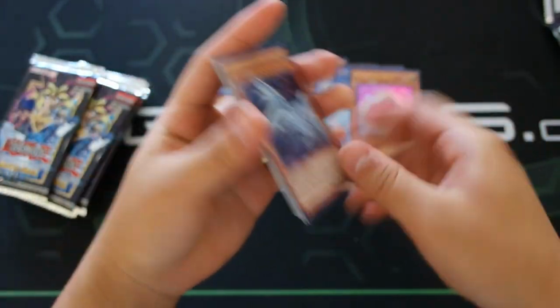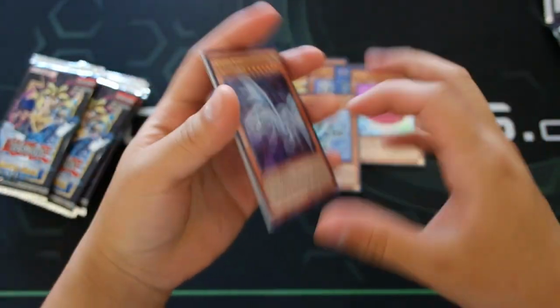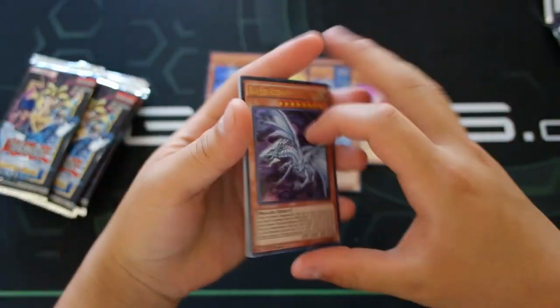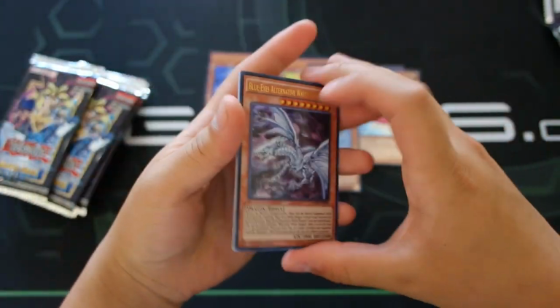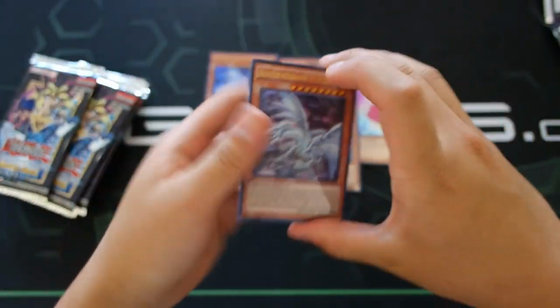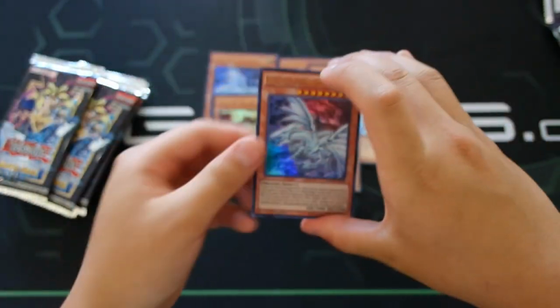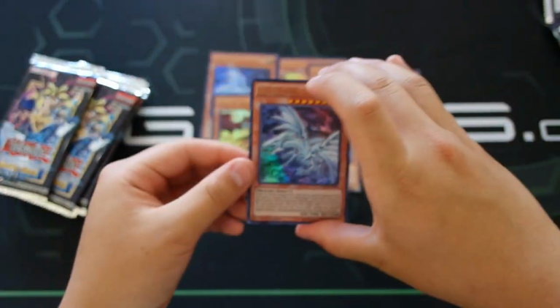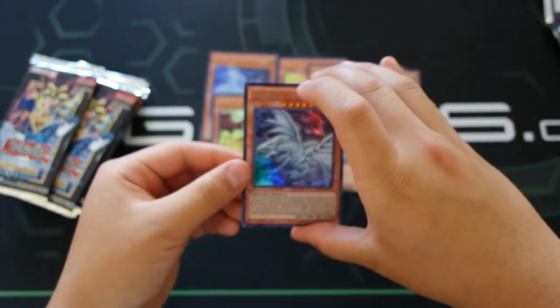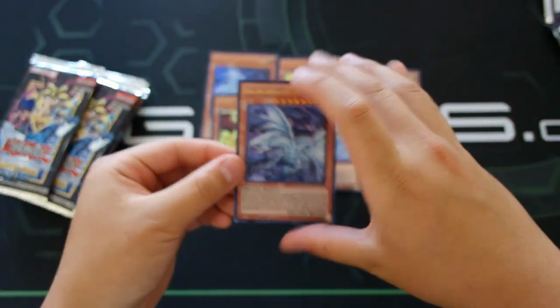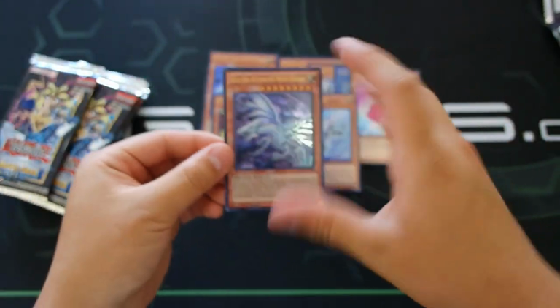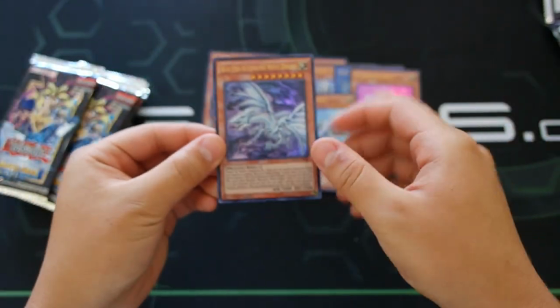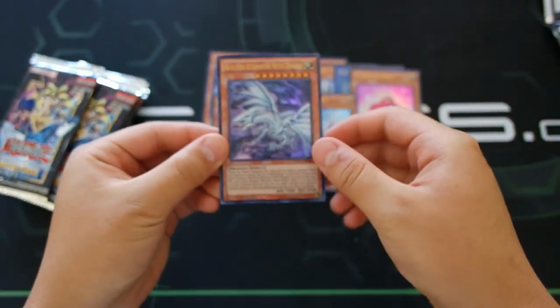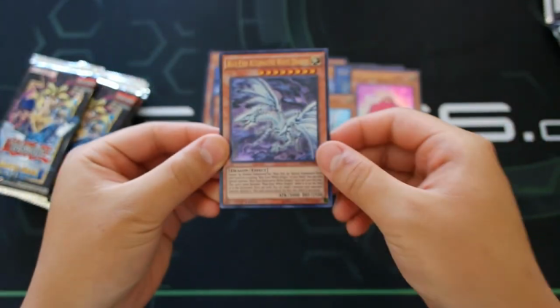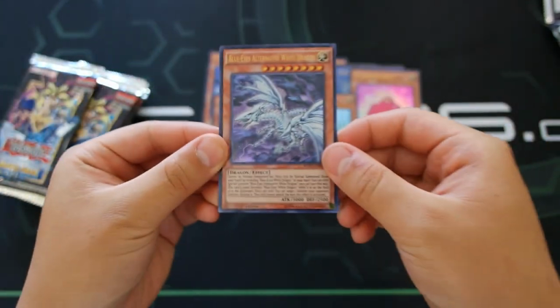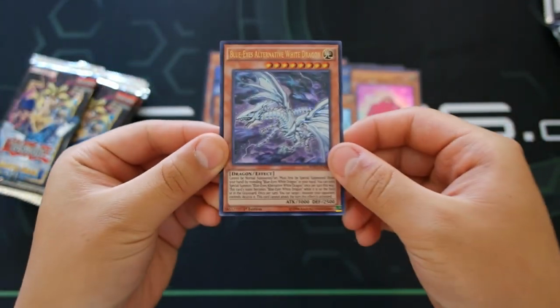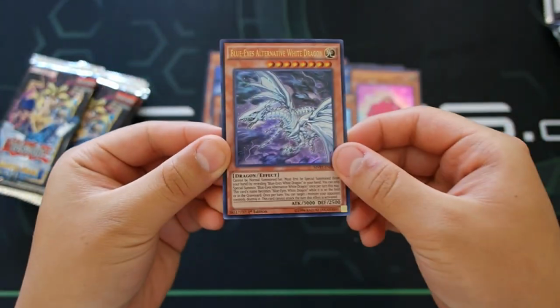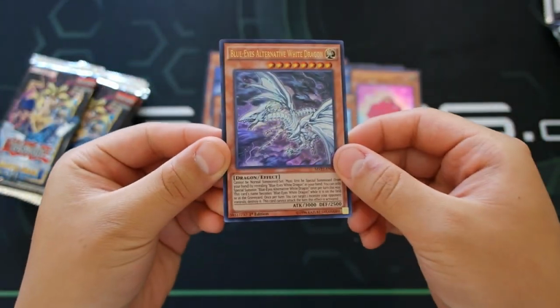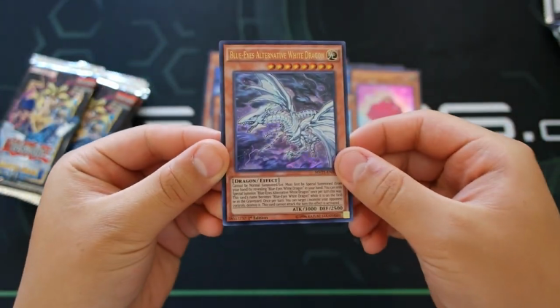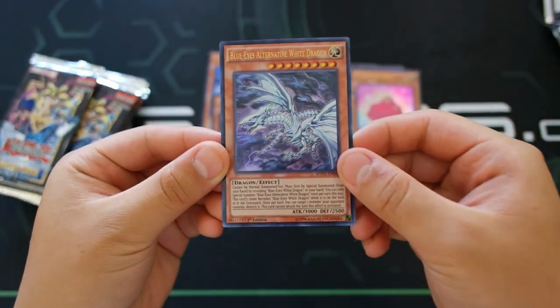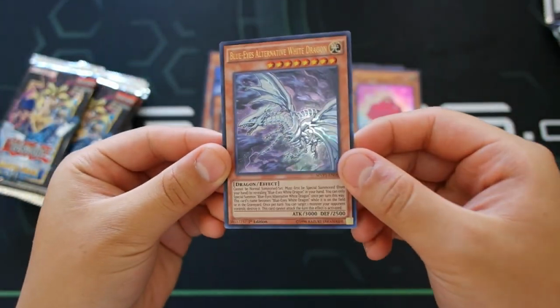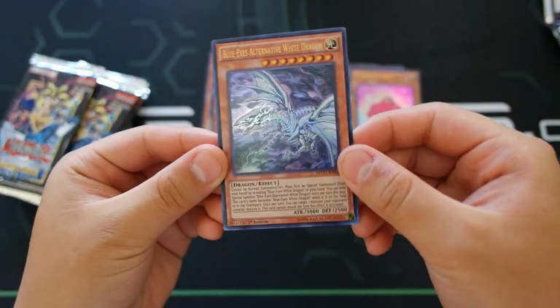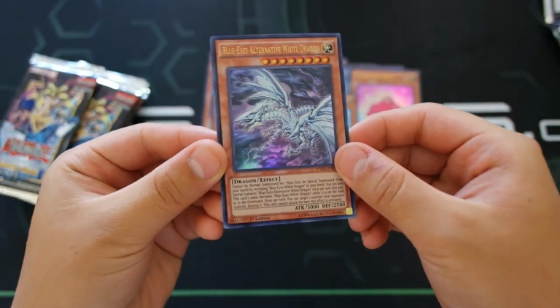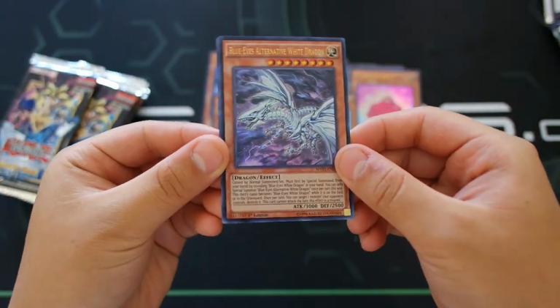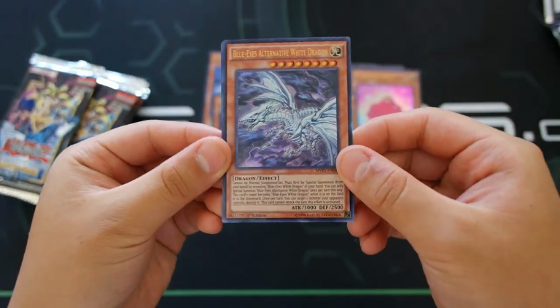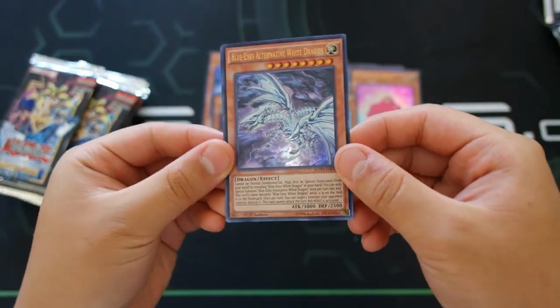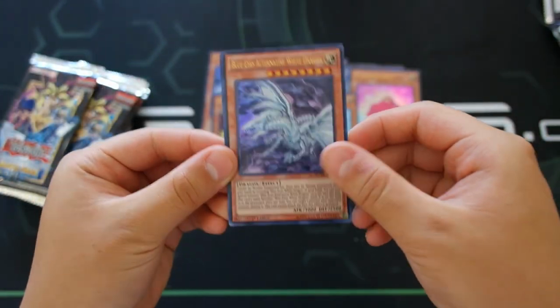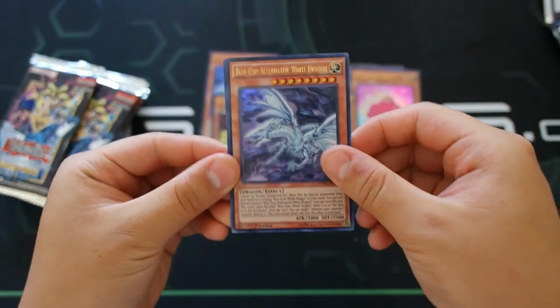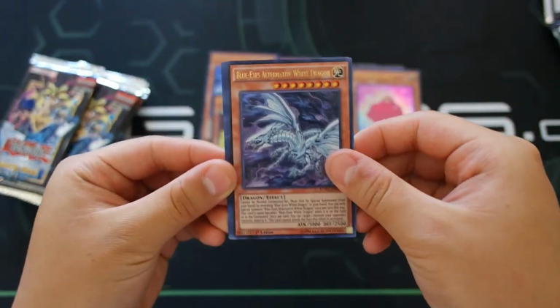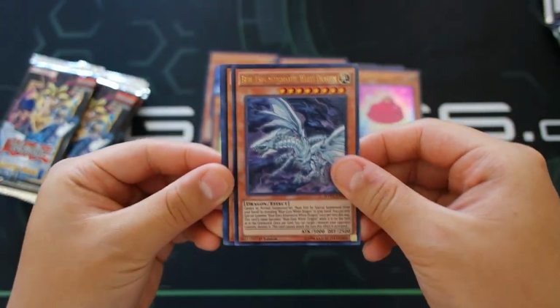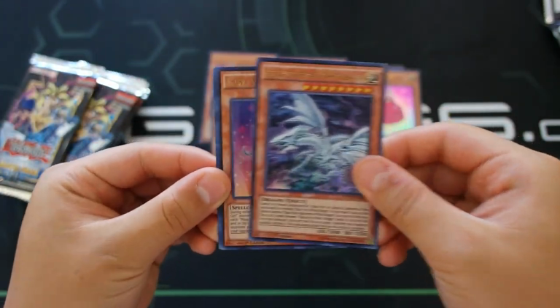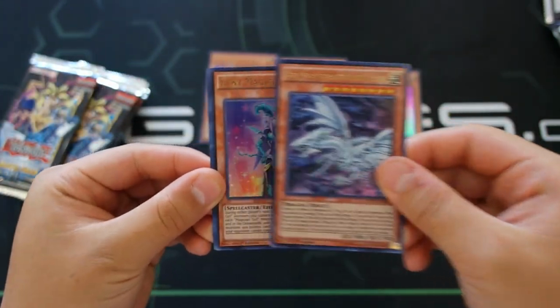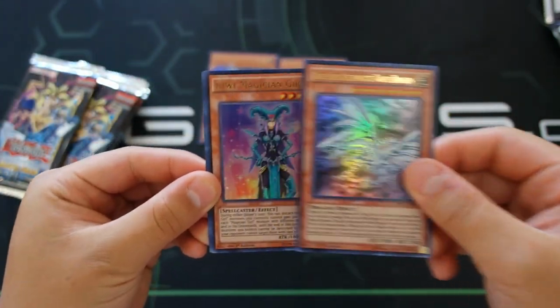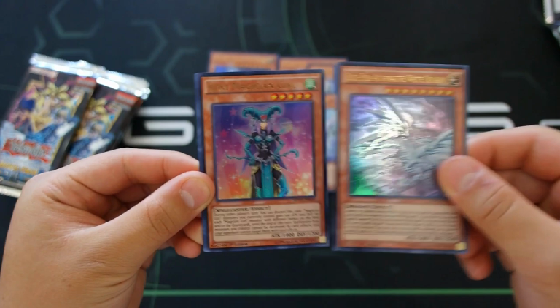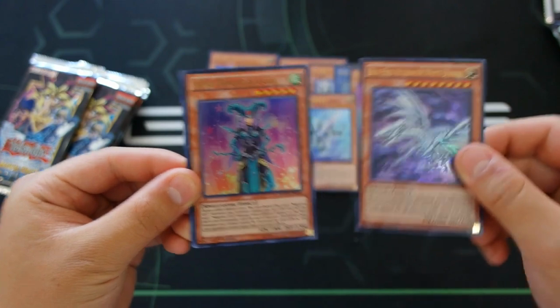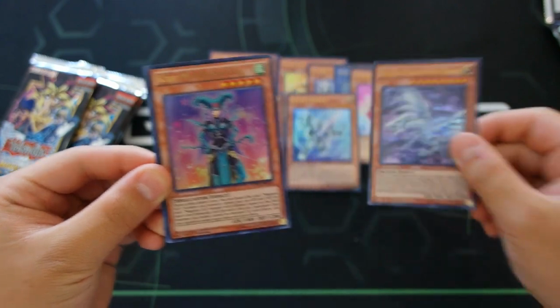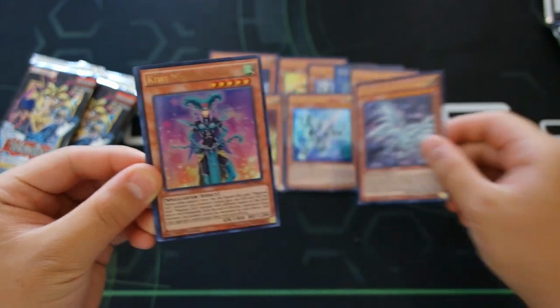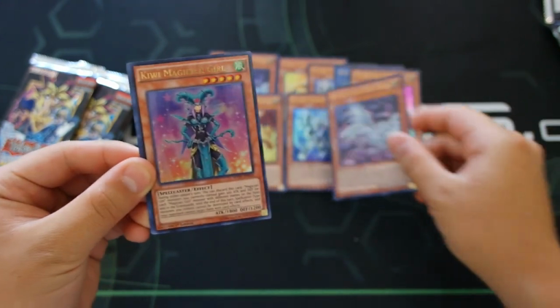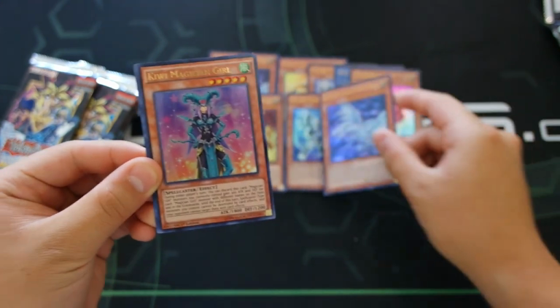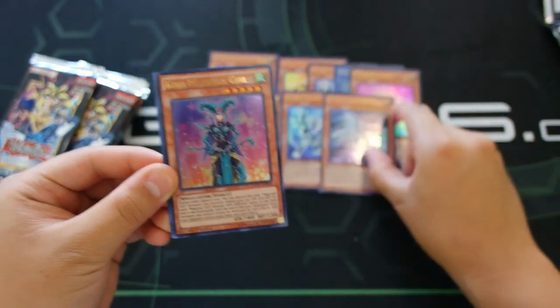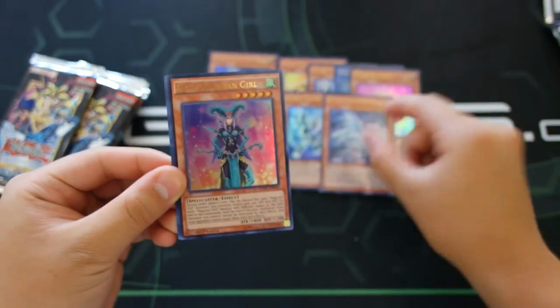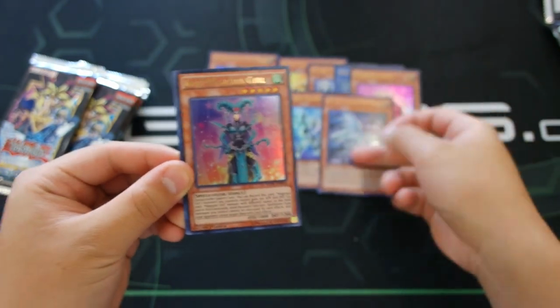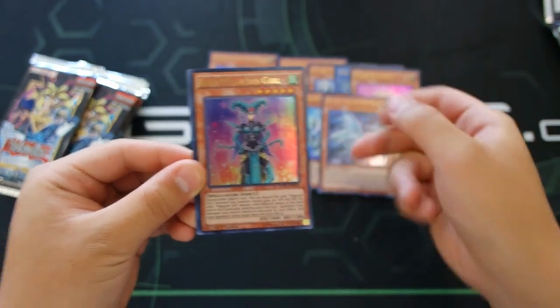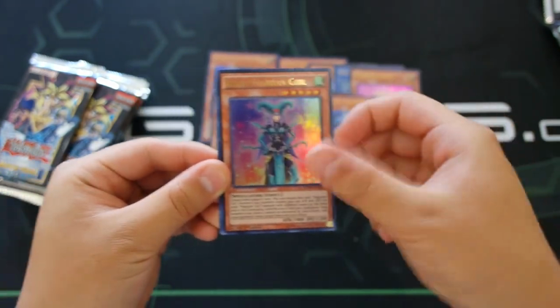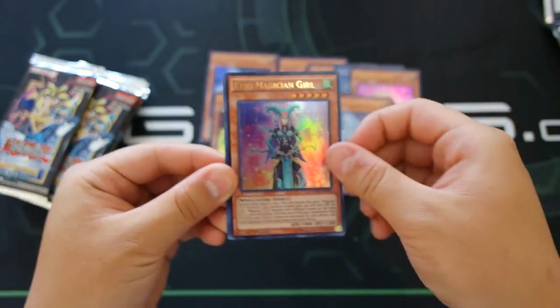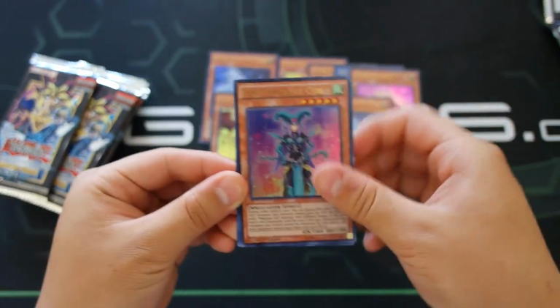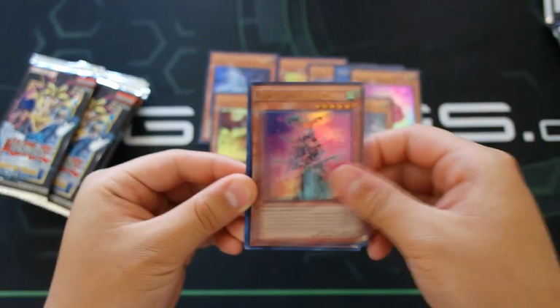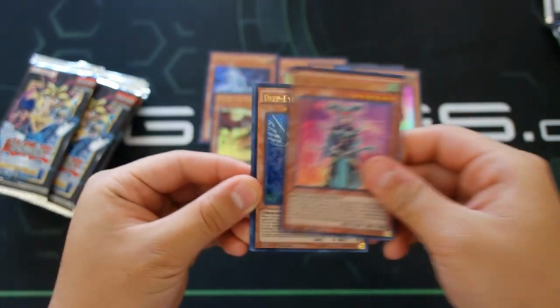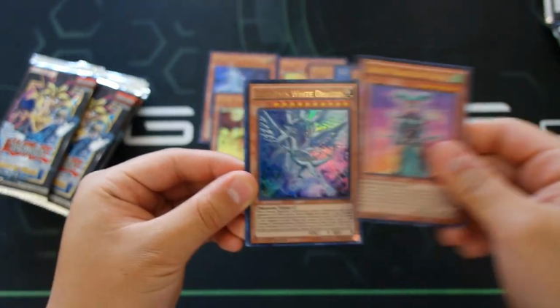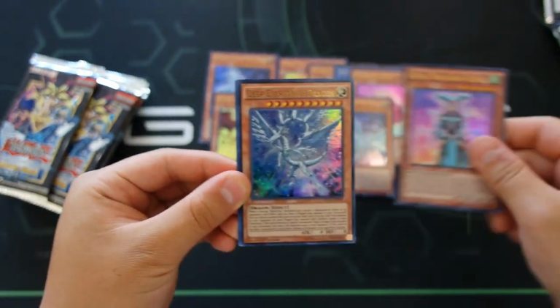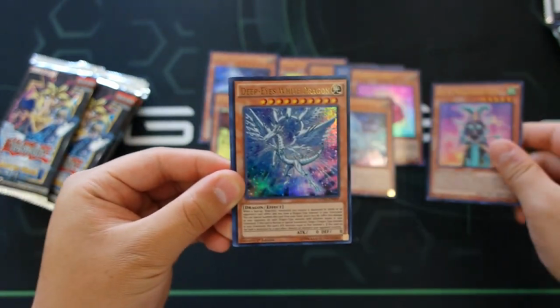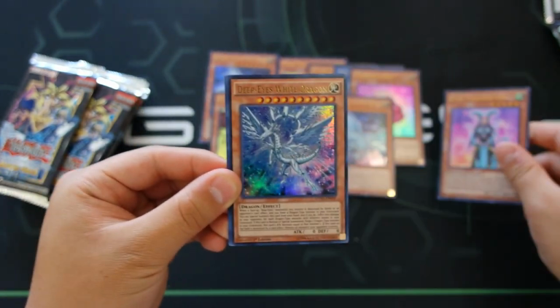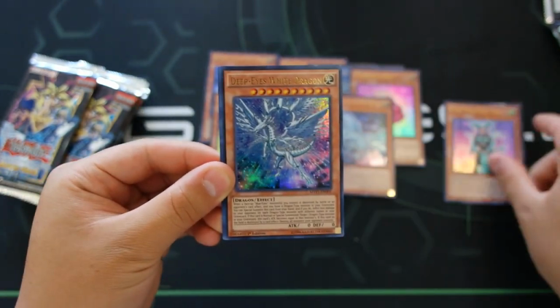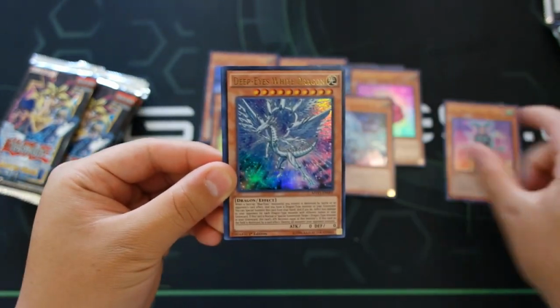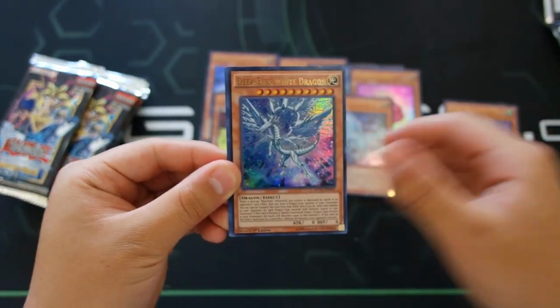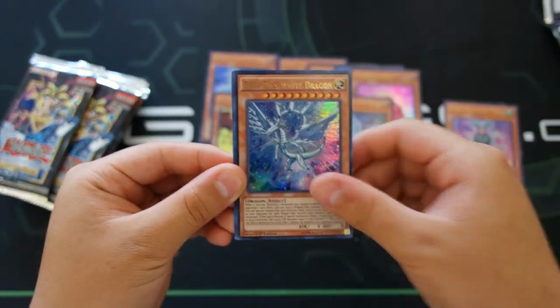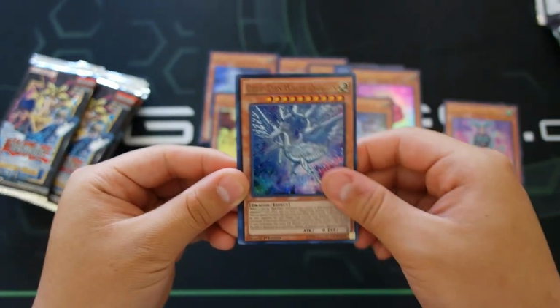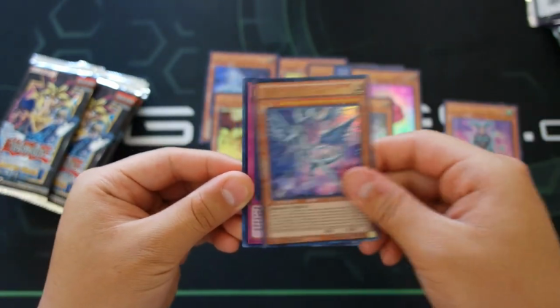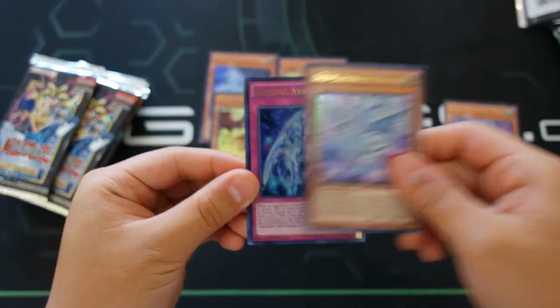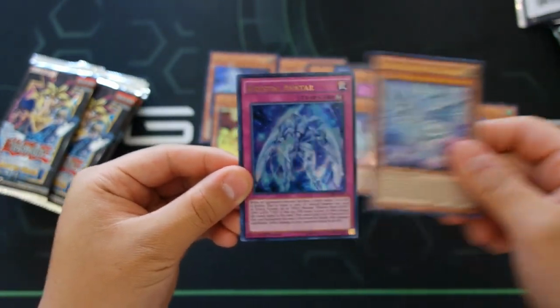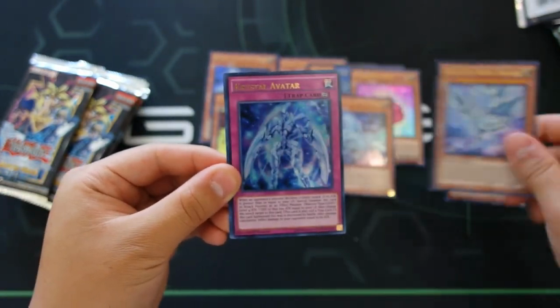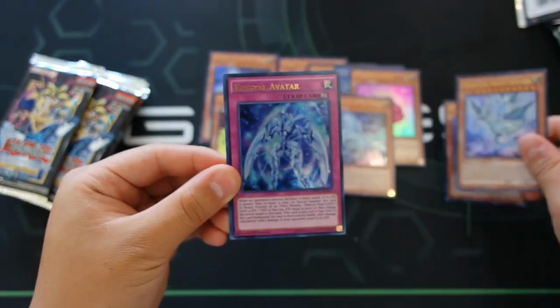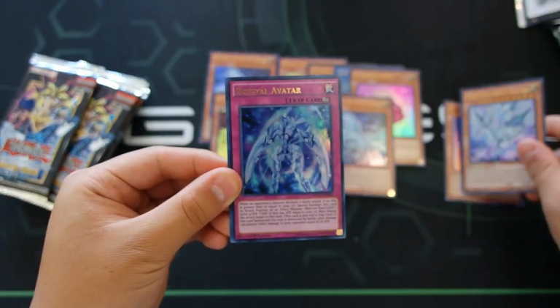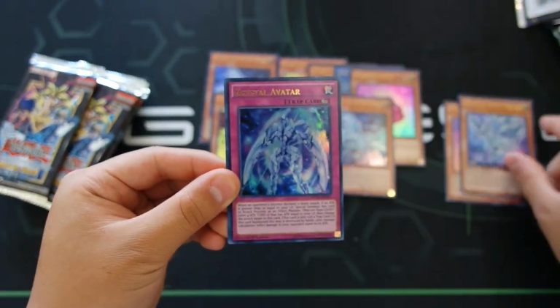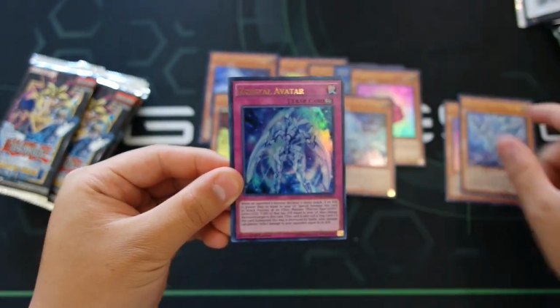Two down, guys — two down! Blue-Eyes Alternative White Dragon, two down, absolutely phenomenal! Wow, okay. And Deep-Eyes White Dragon — yo, is it possible to pull two of the same cards in the same pack? No — maybe, maybe.